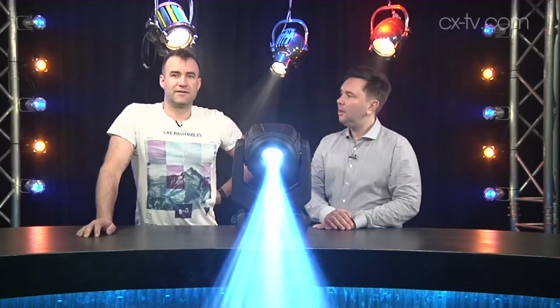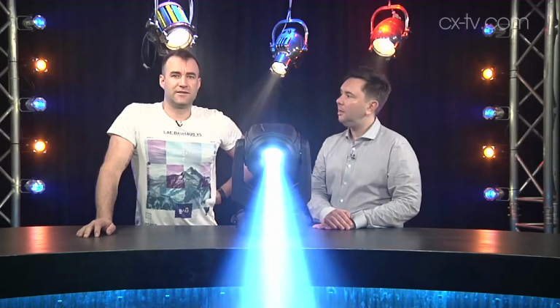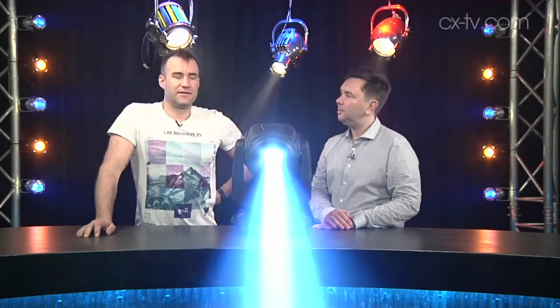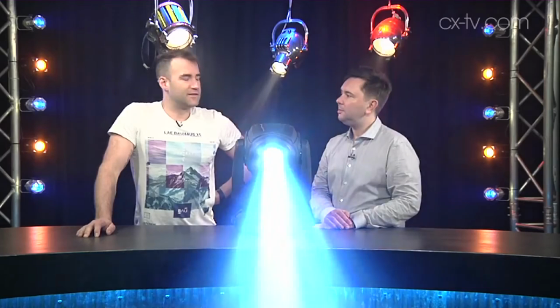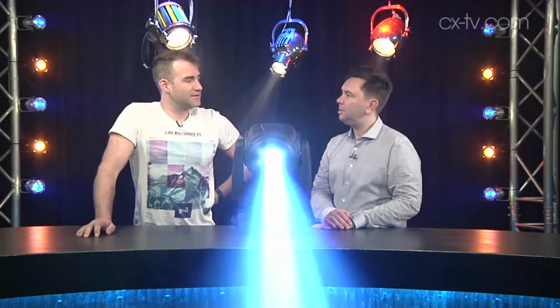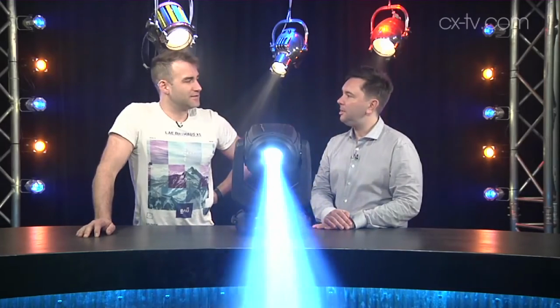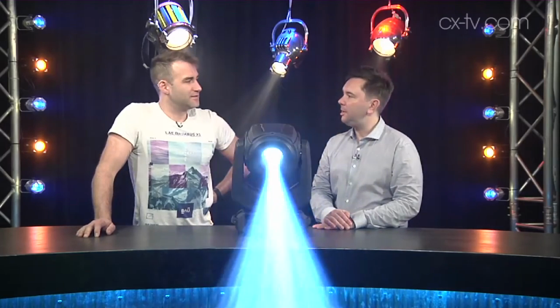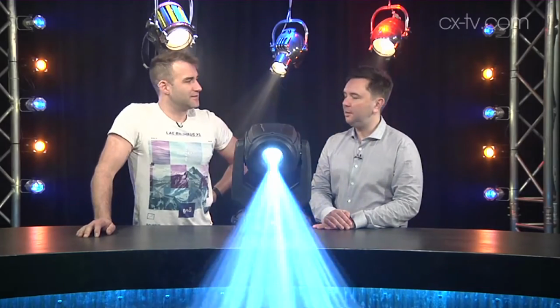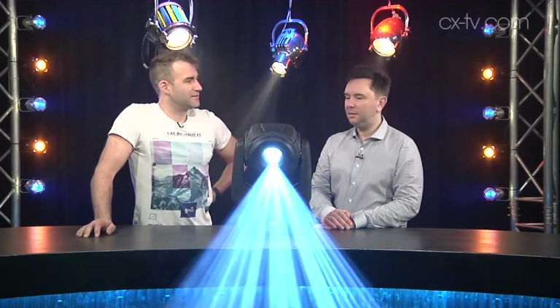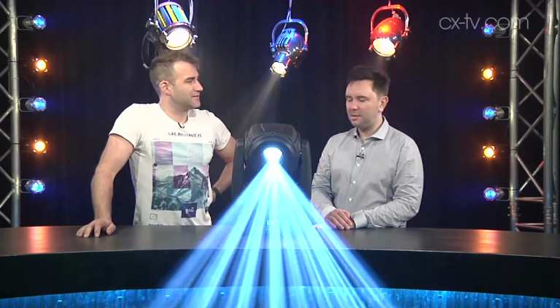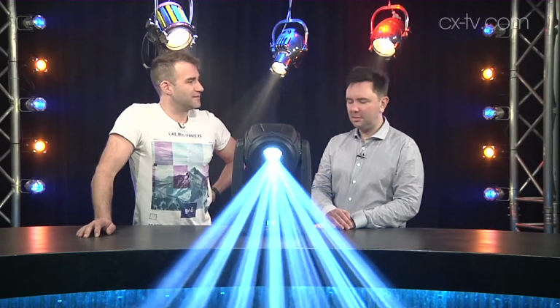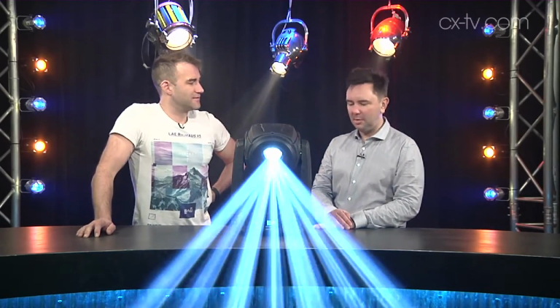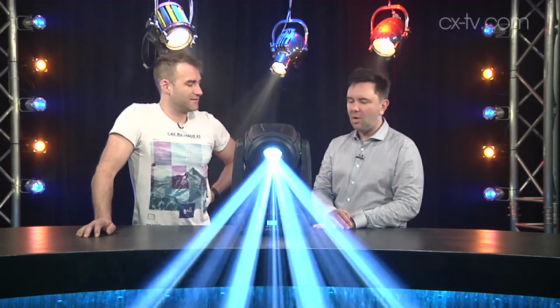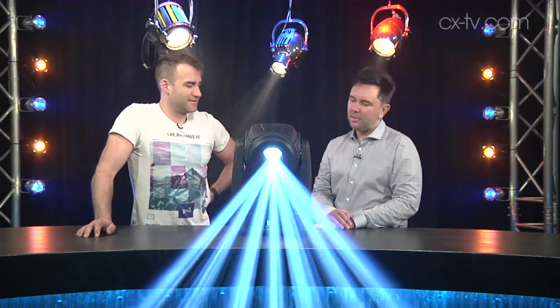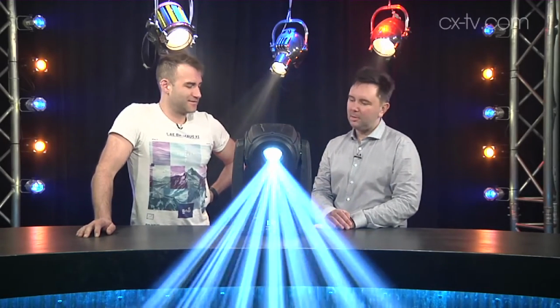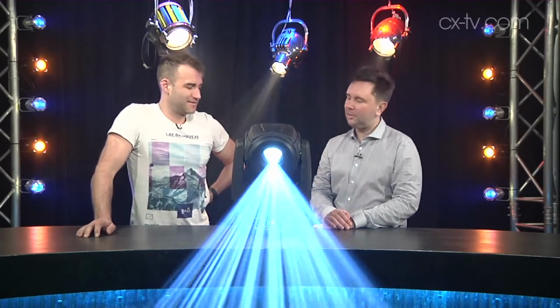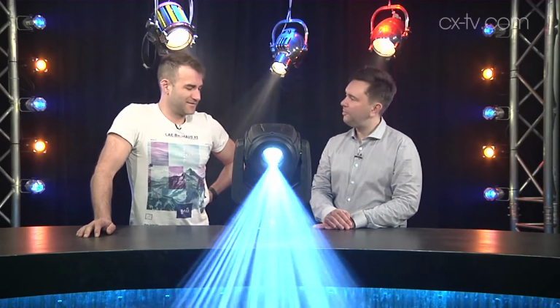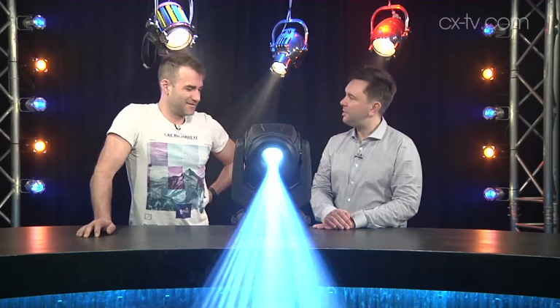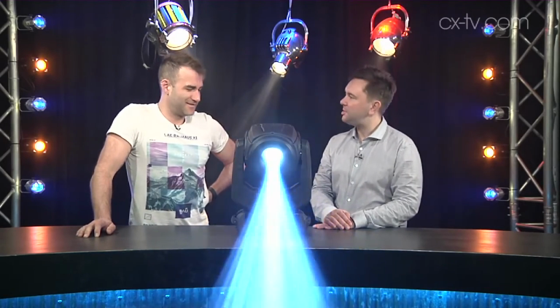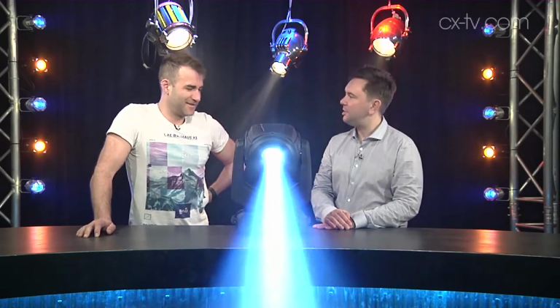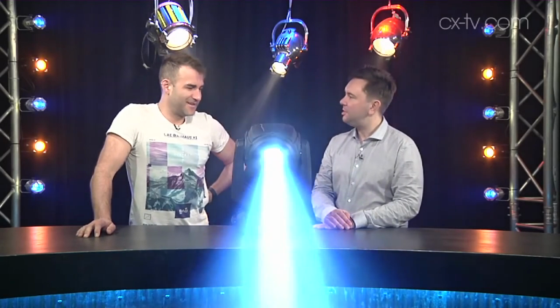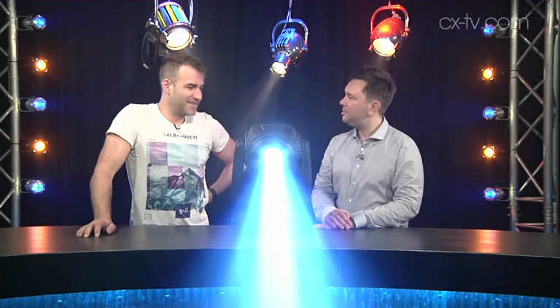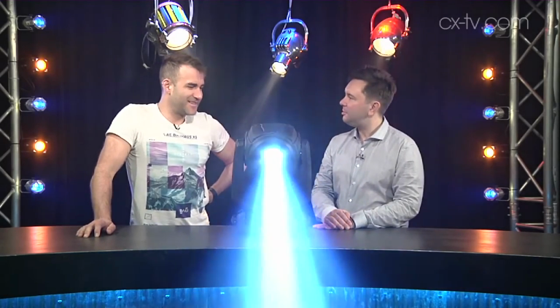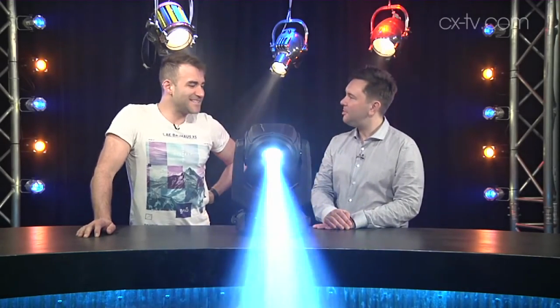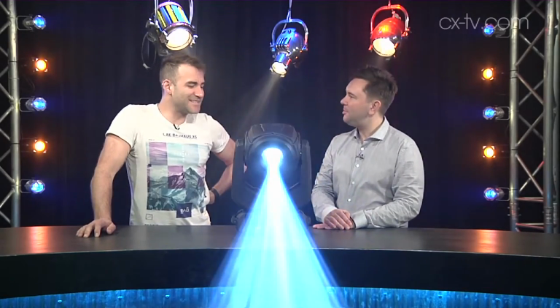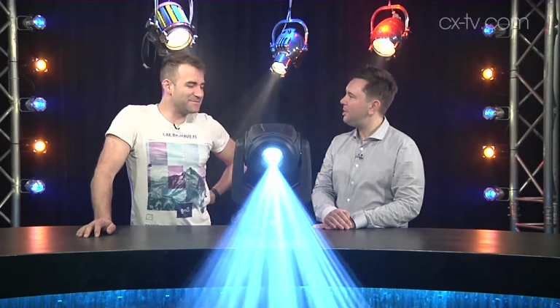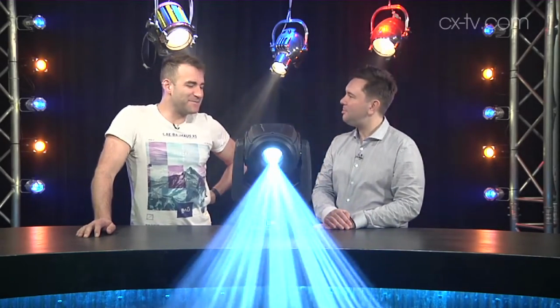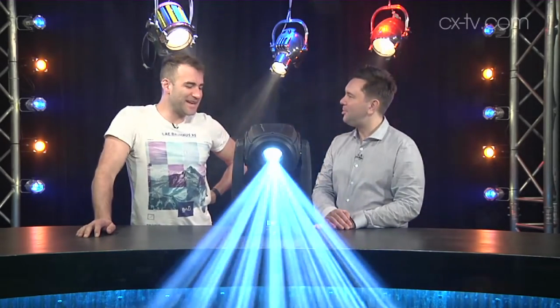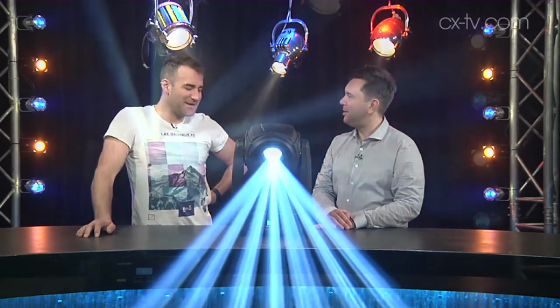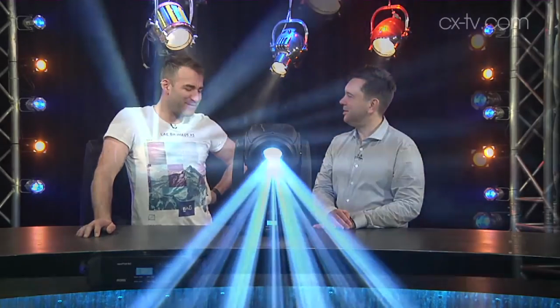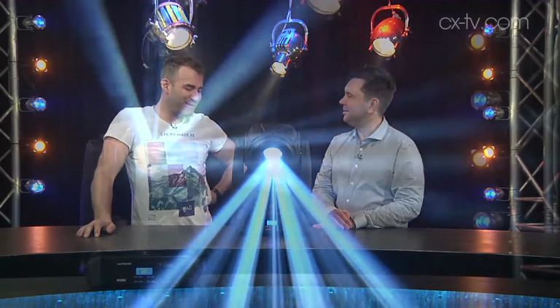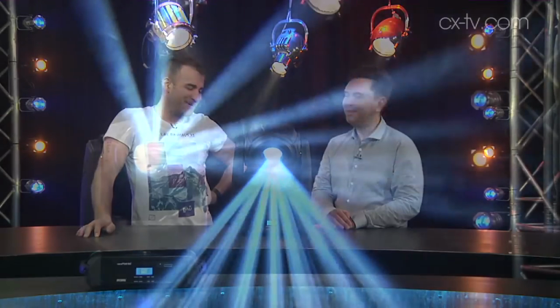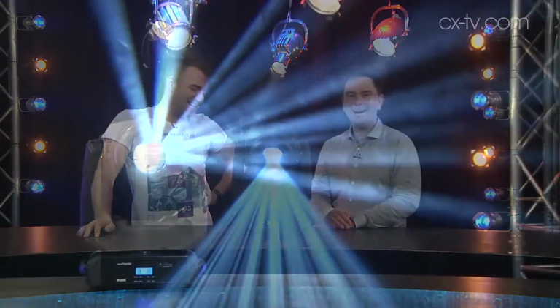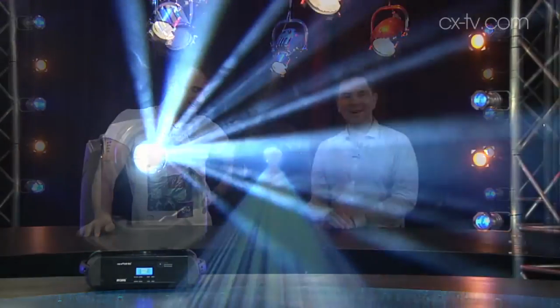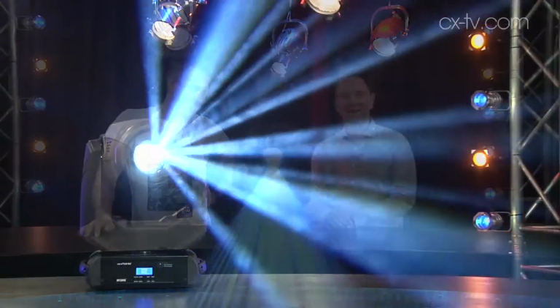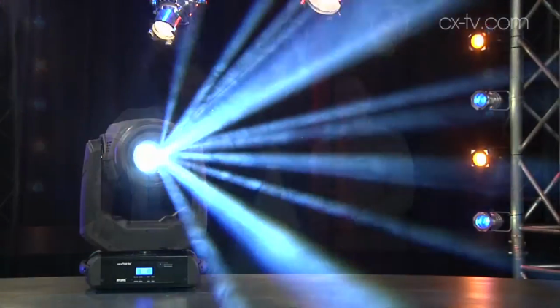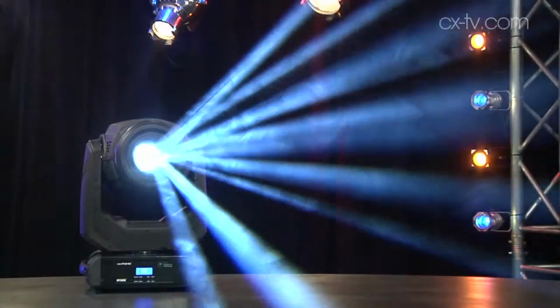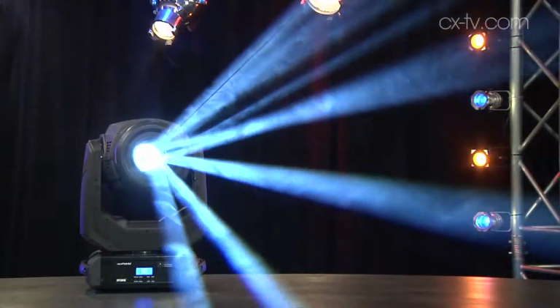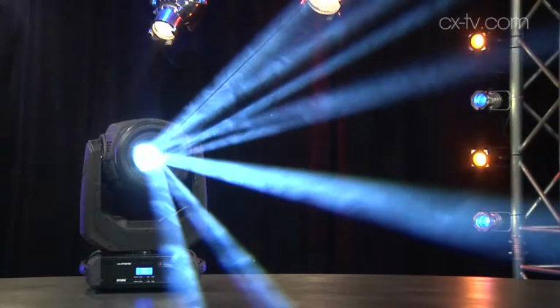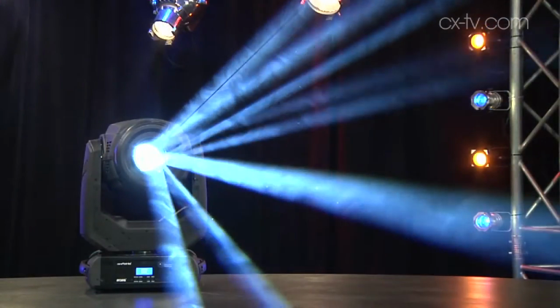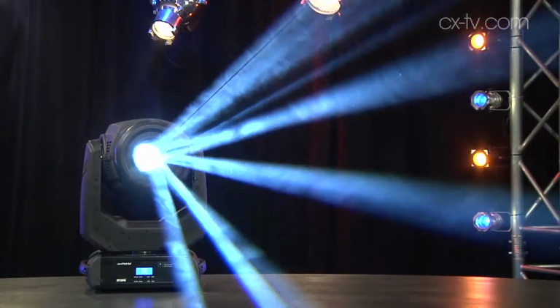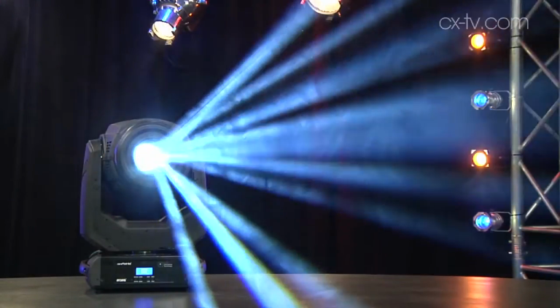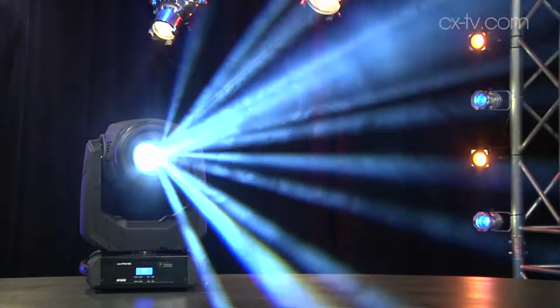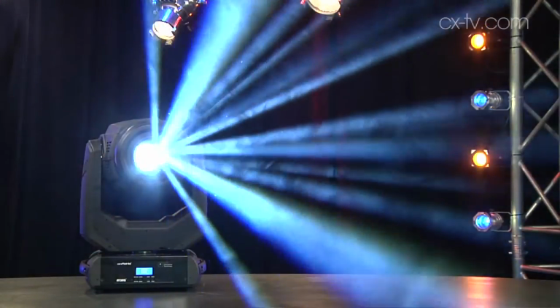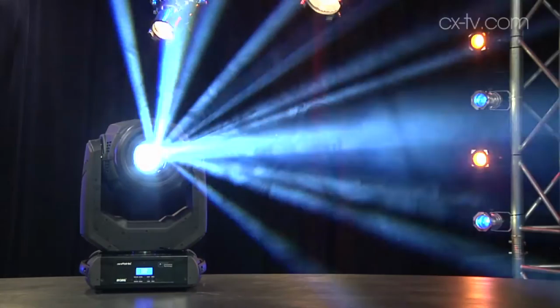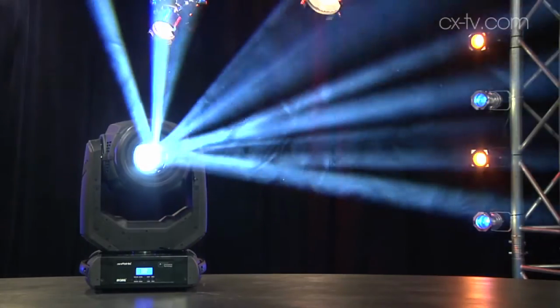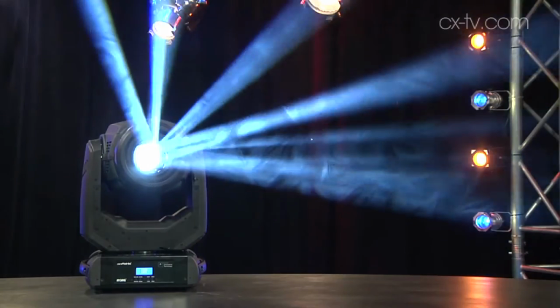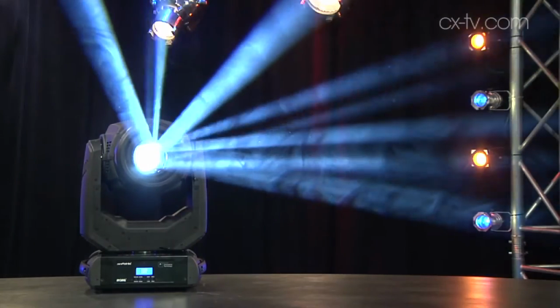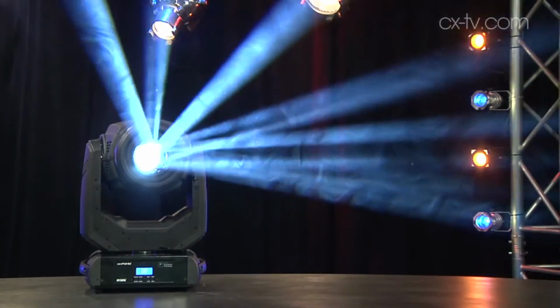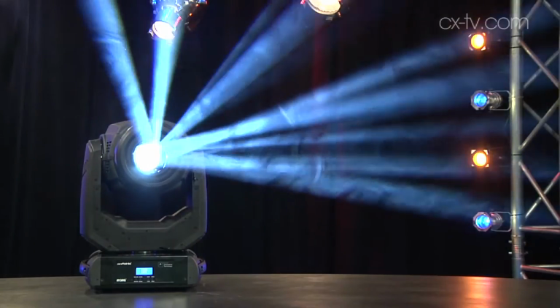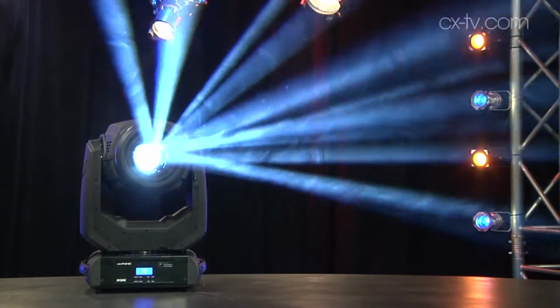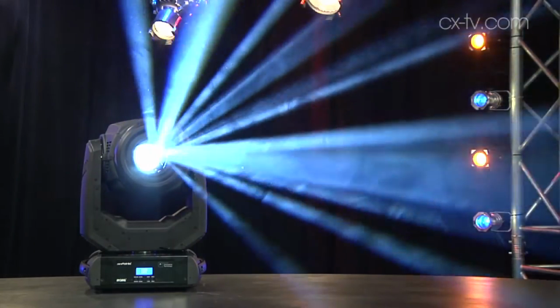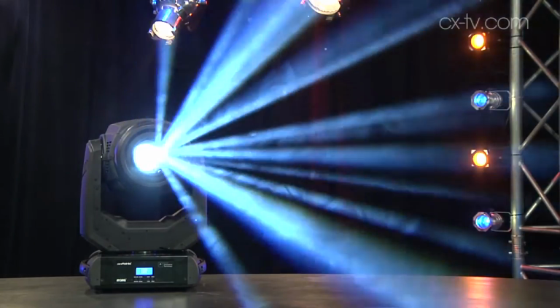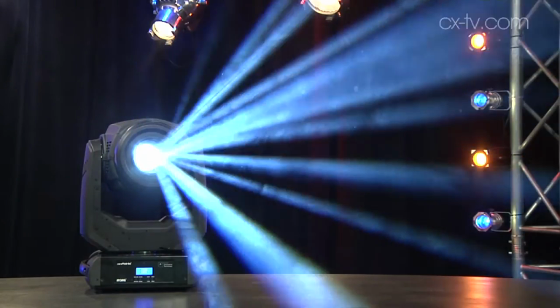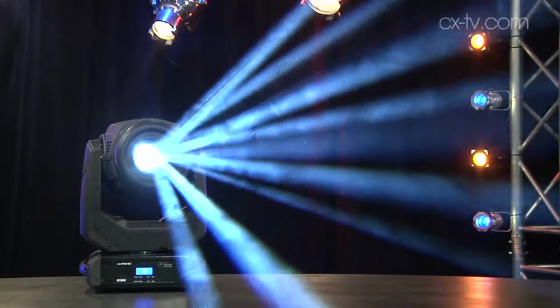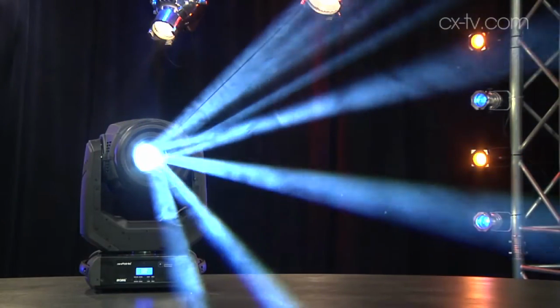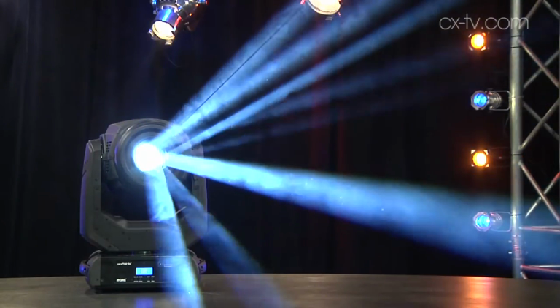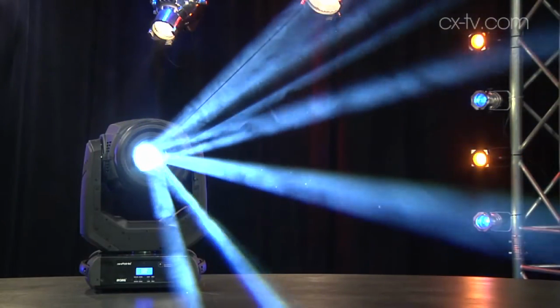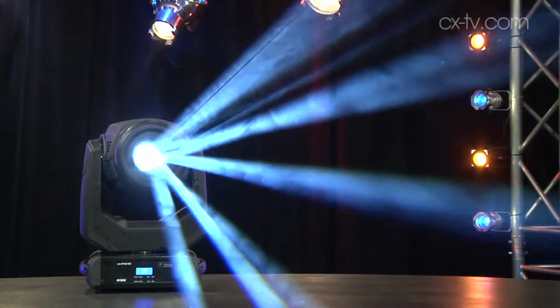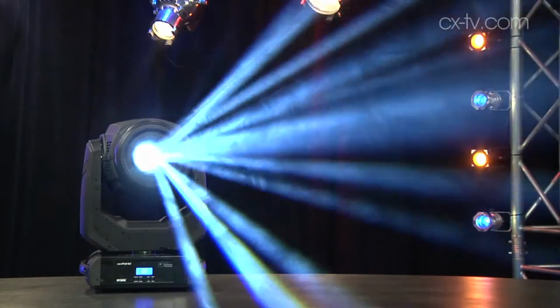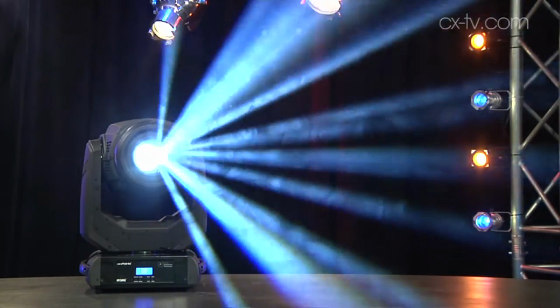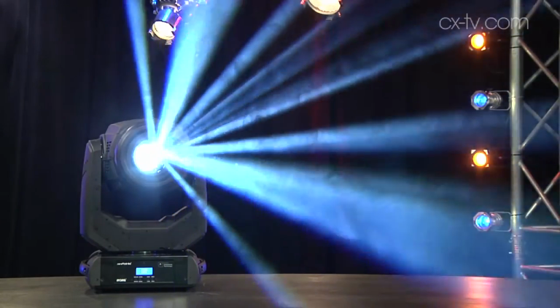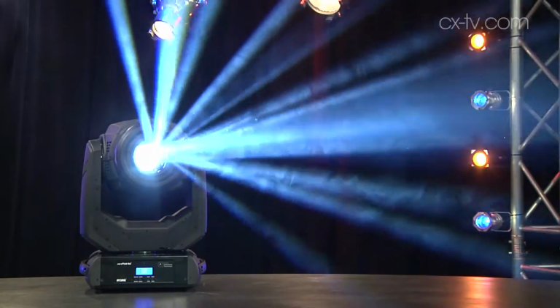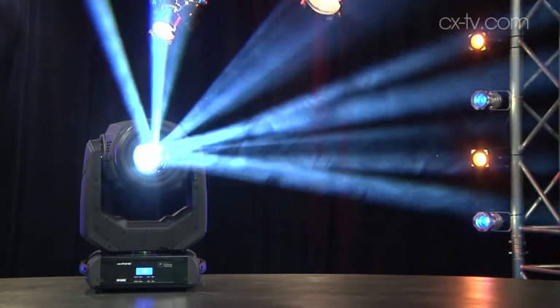Now, Jimmy, this adorable little fixture is the Rabia Mini Point. This is Mini Point! Hello, Mini Point. He's so cute.